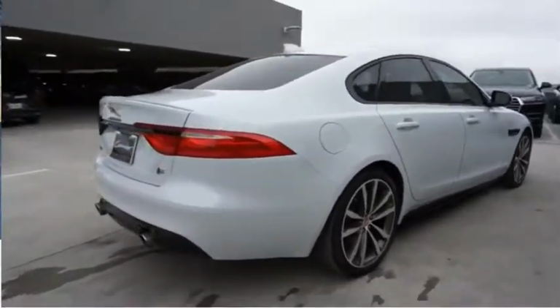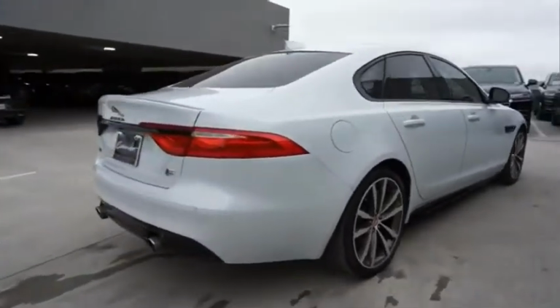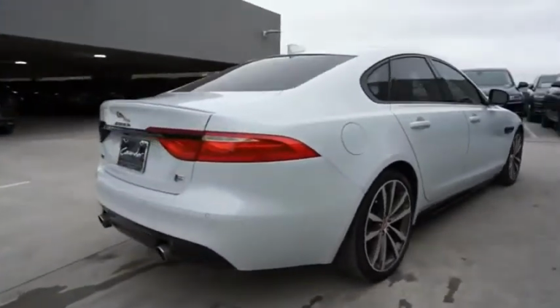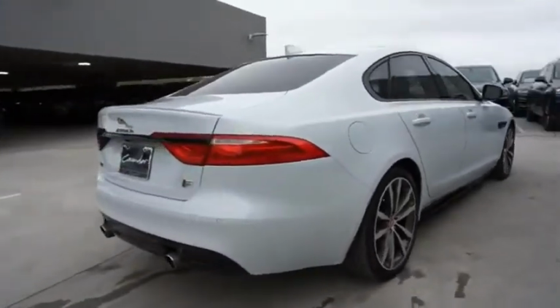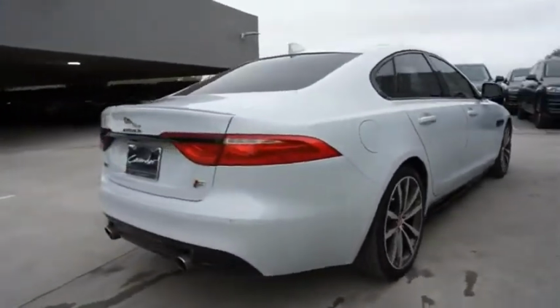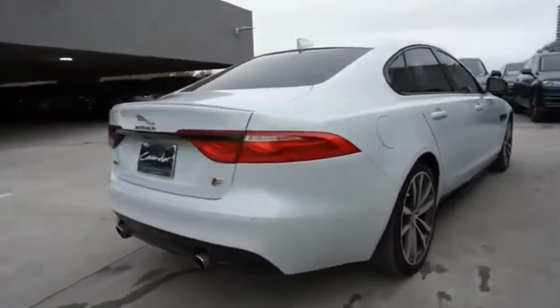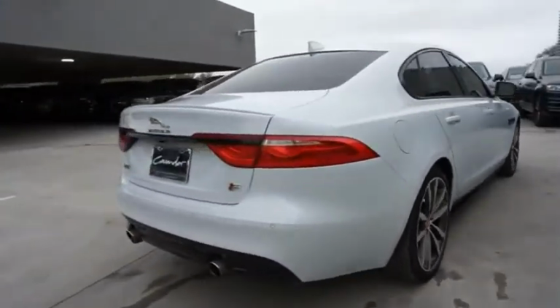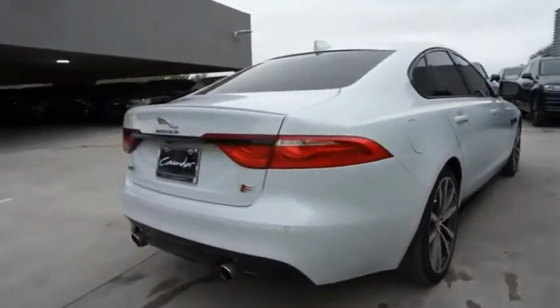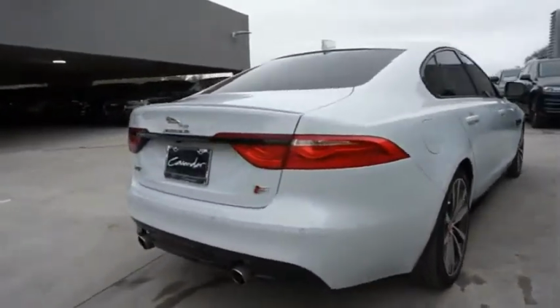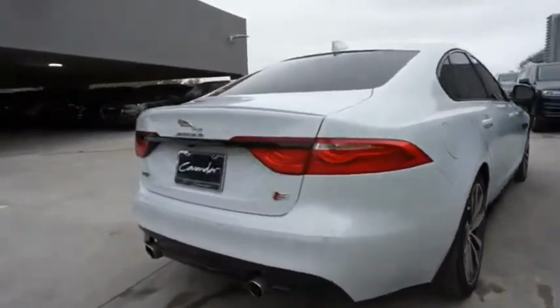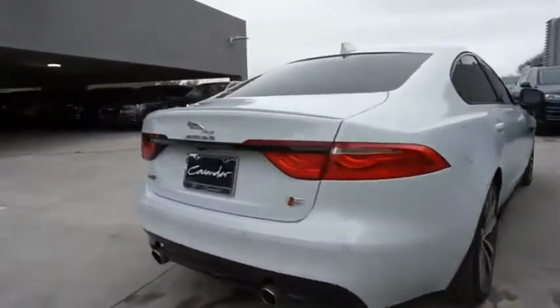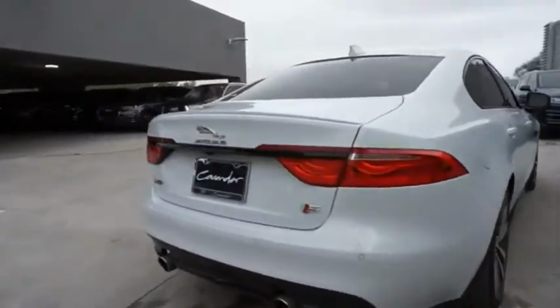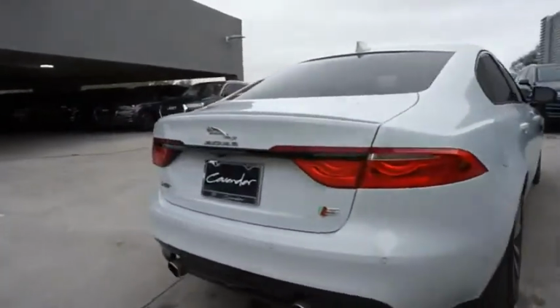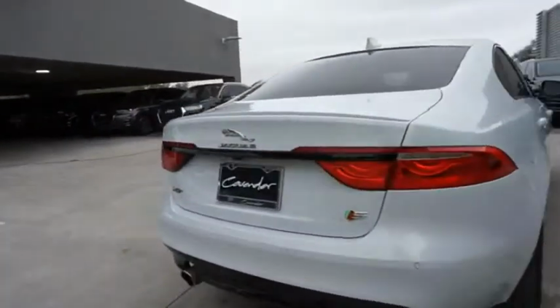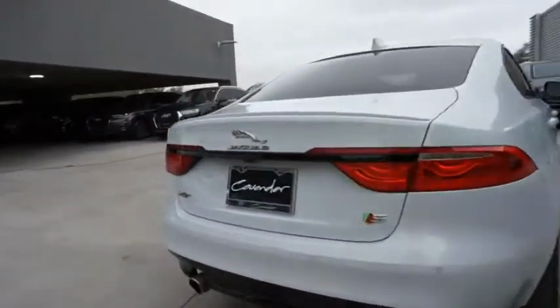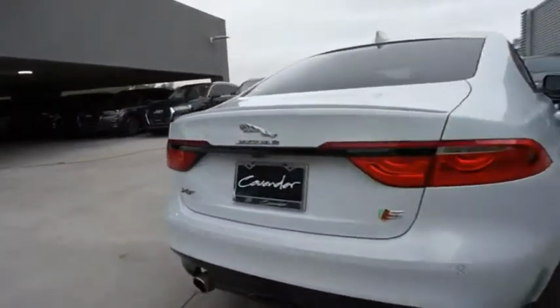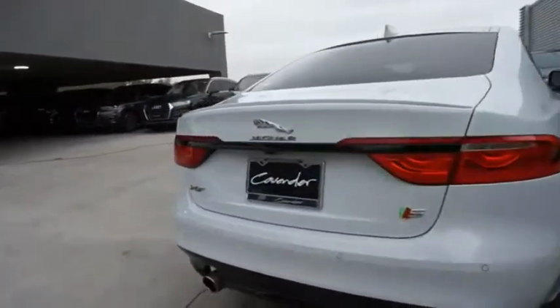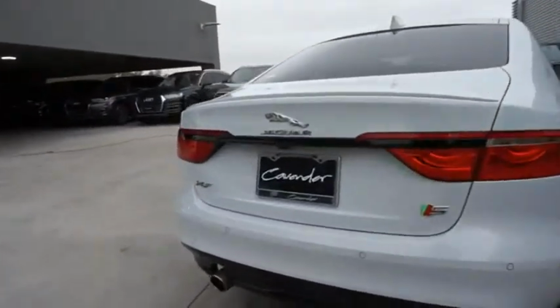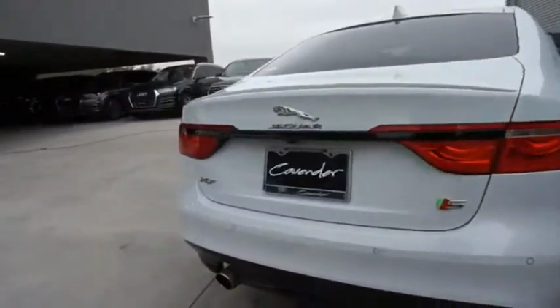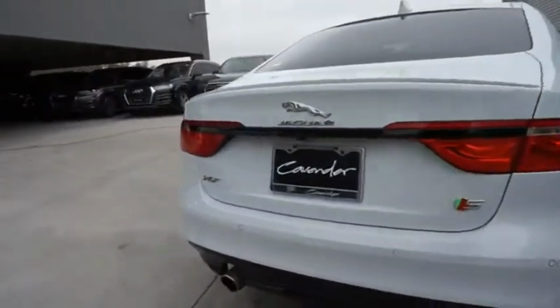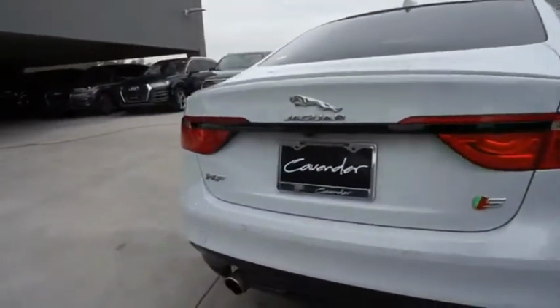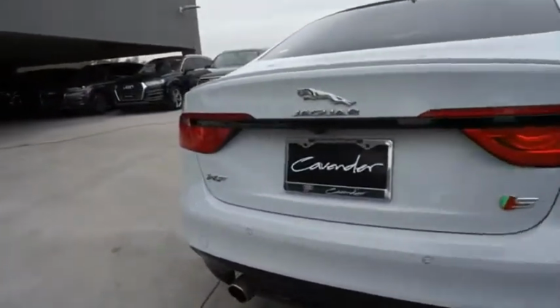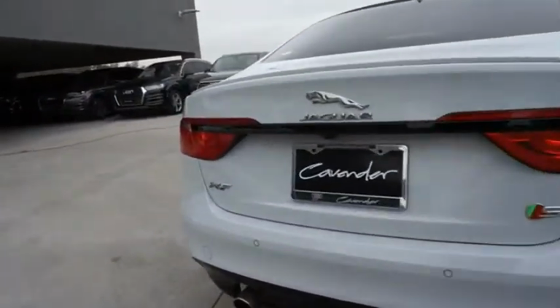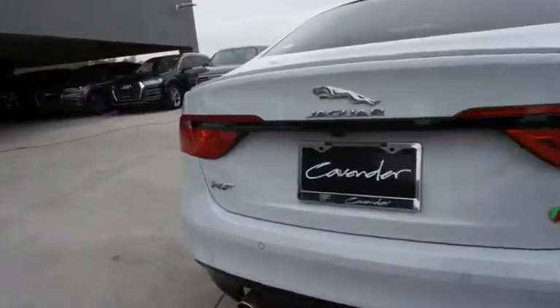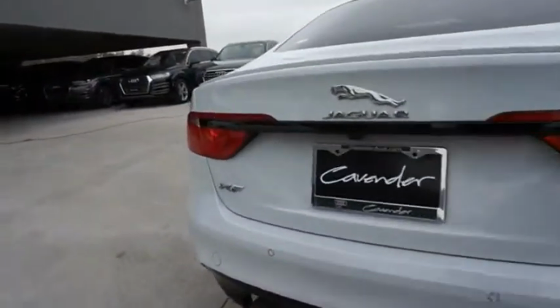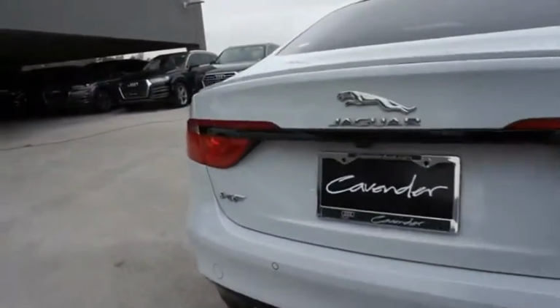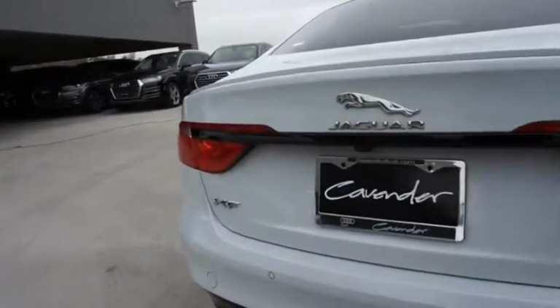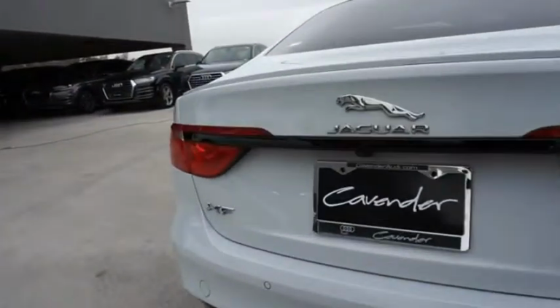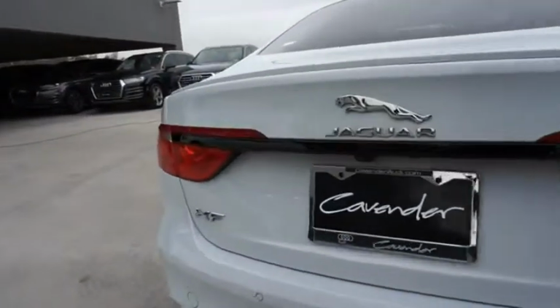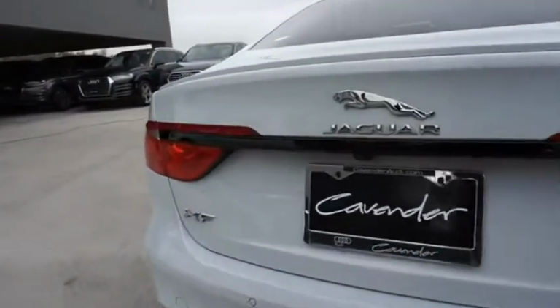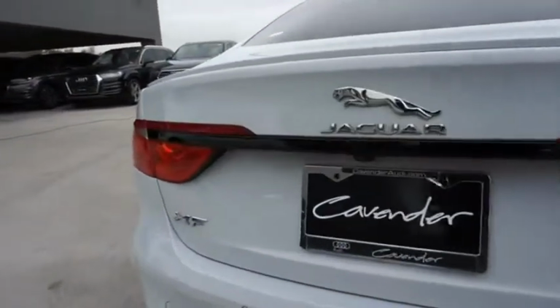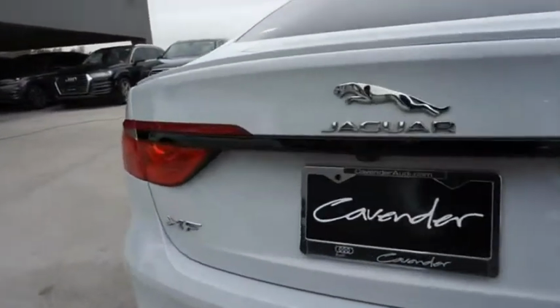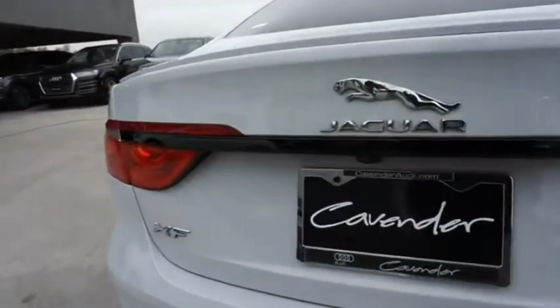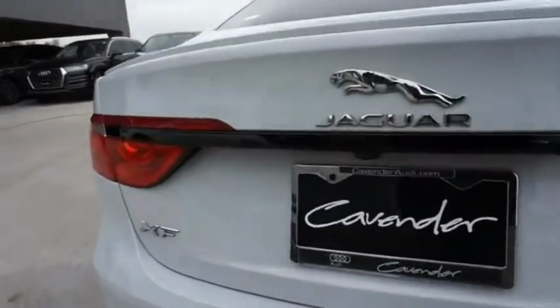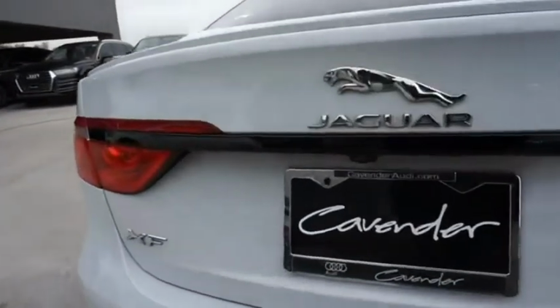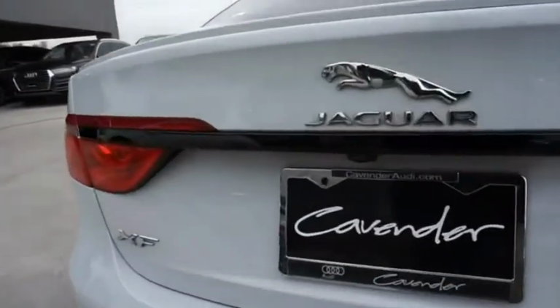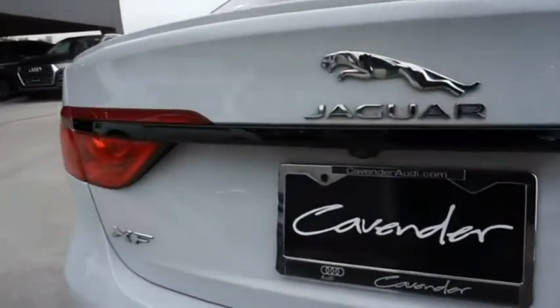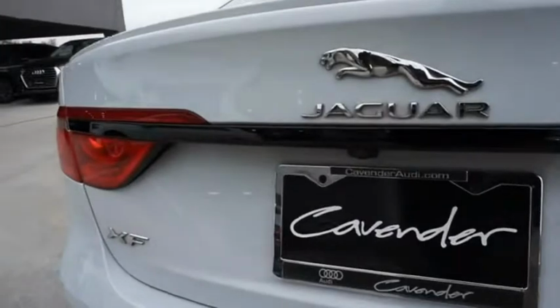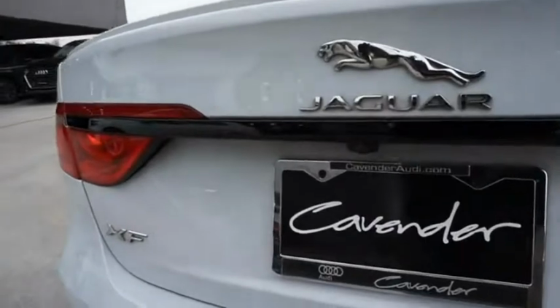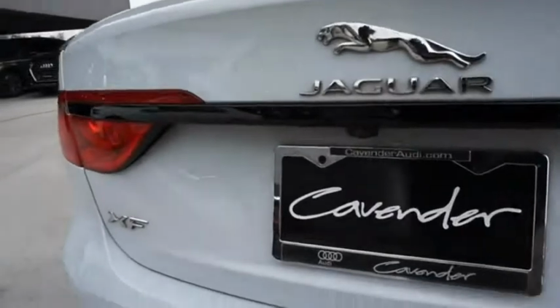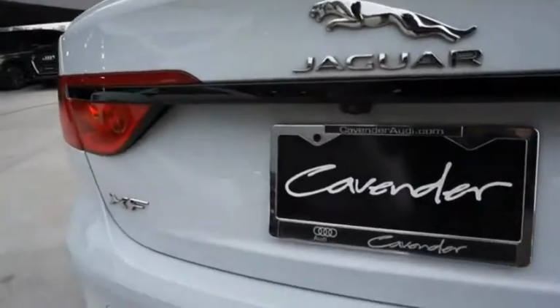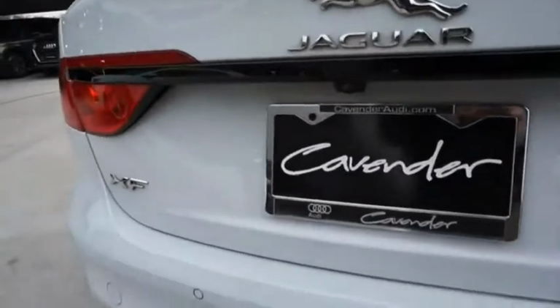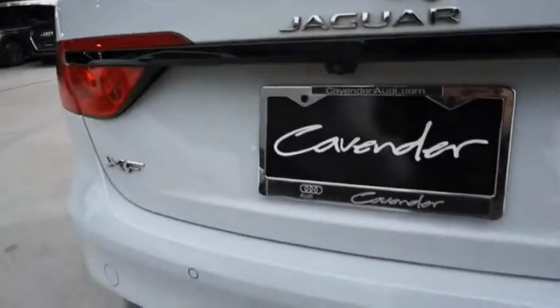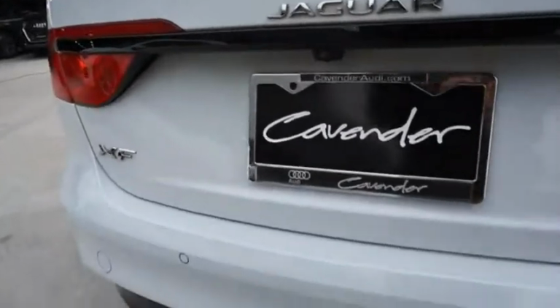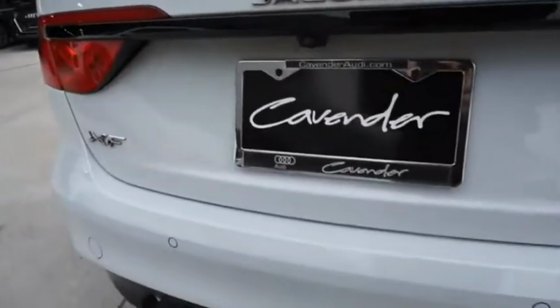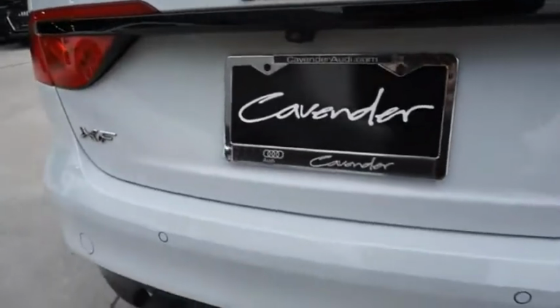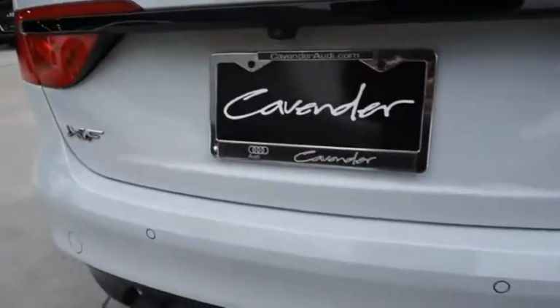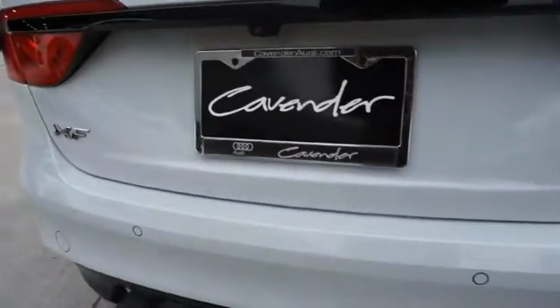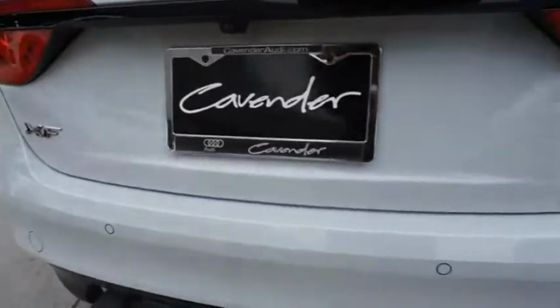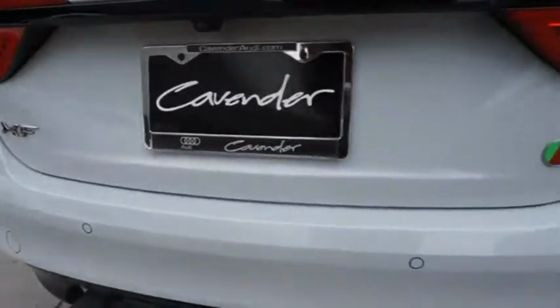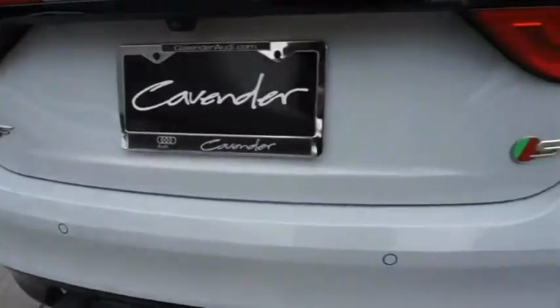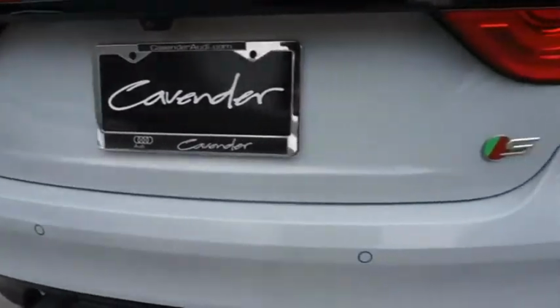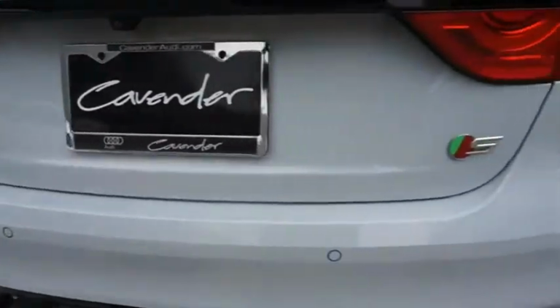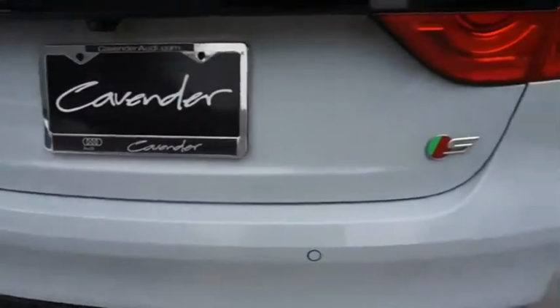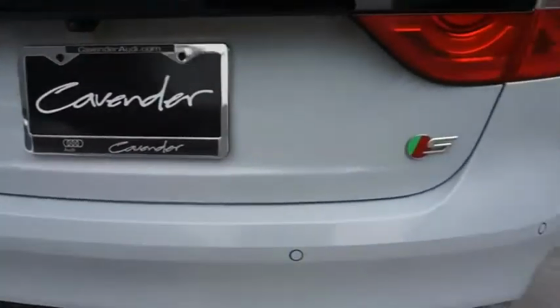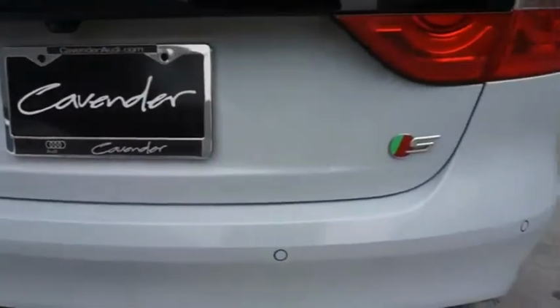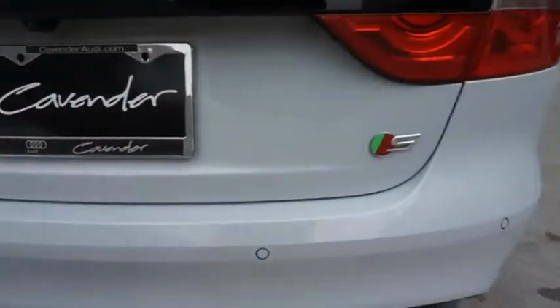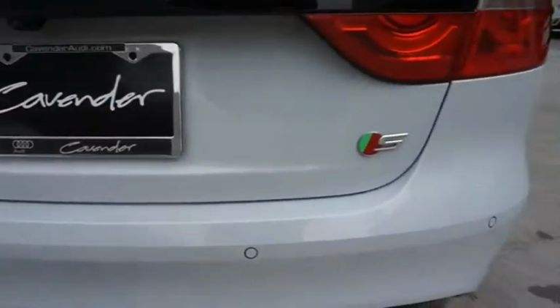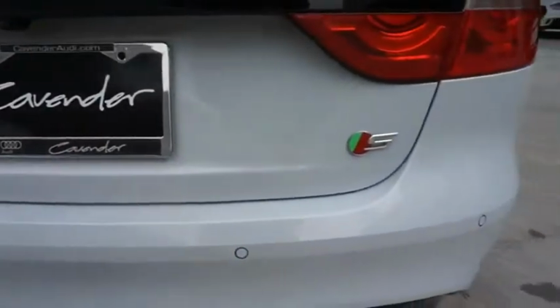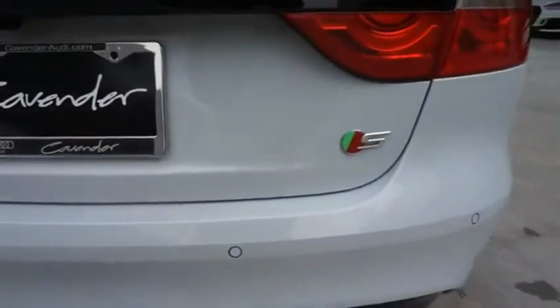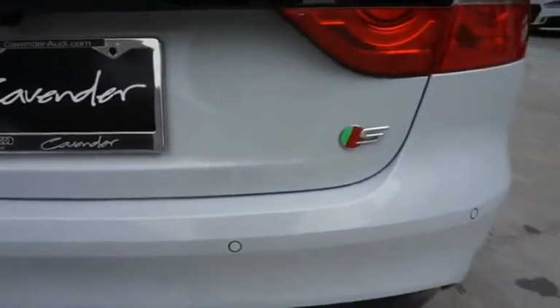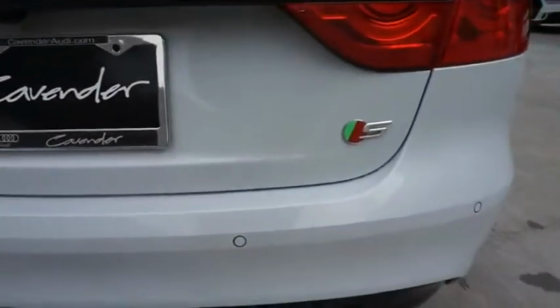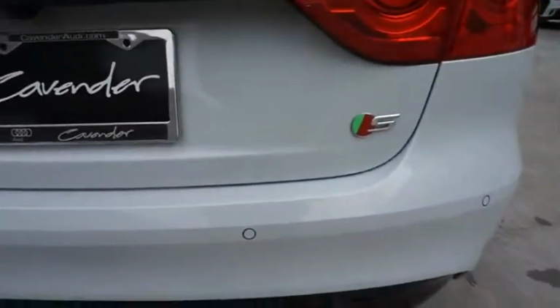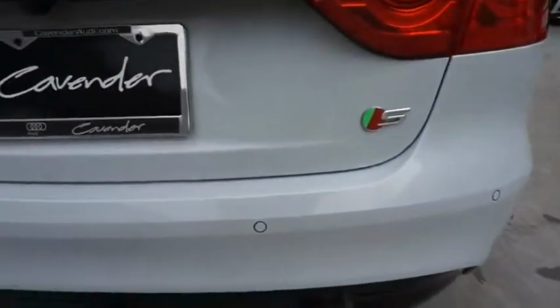The XF drives very nicely with agile handling and a comfortable ride. Steering is quick and communicative.